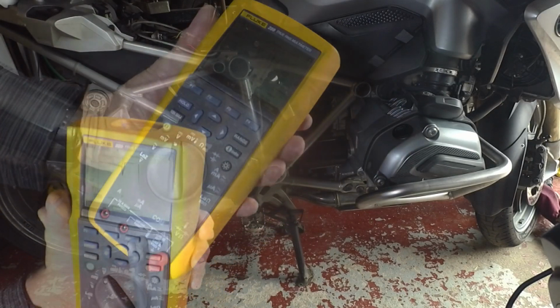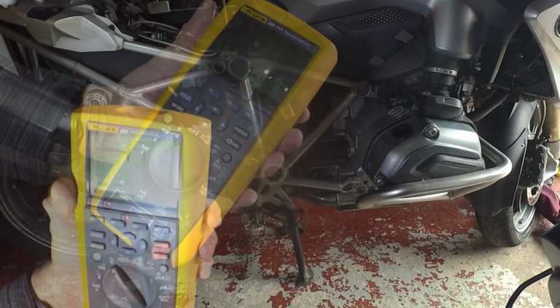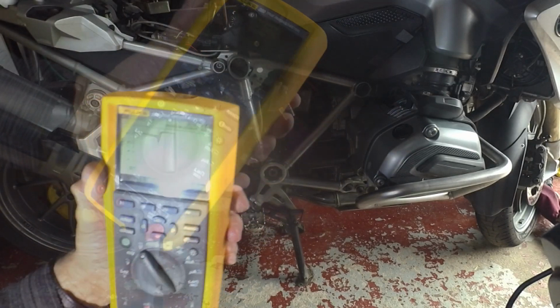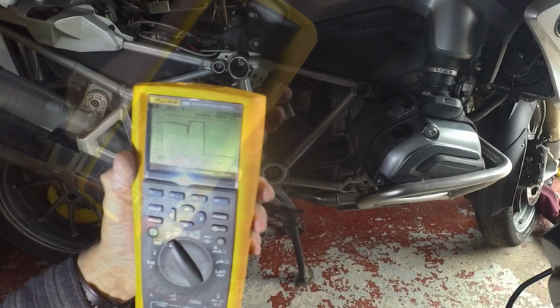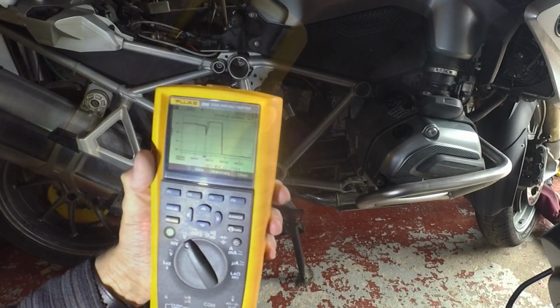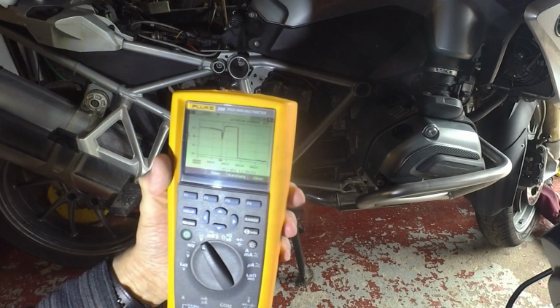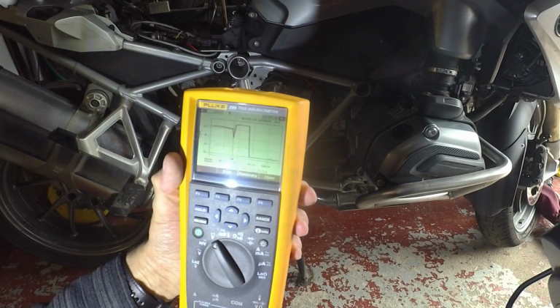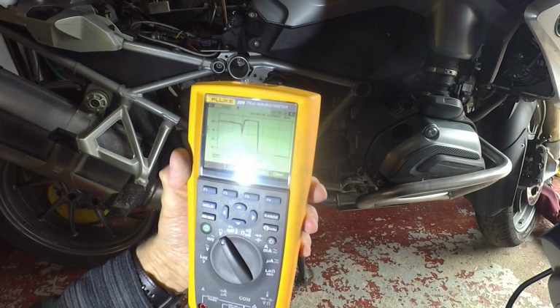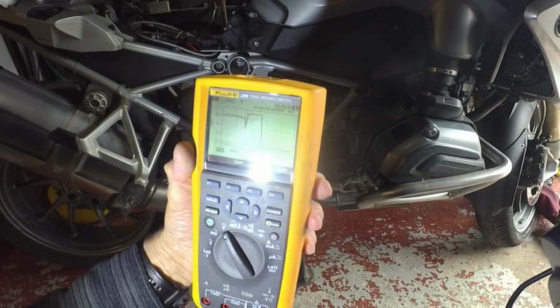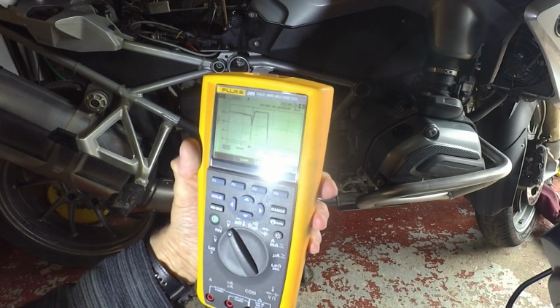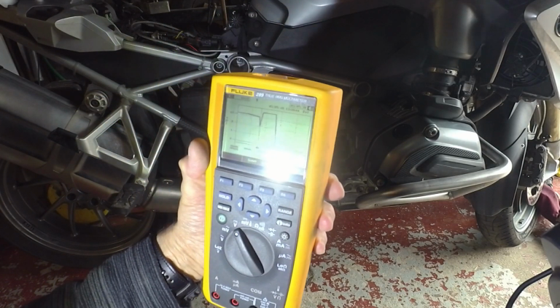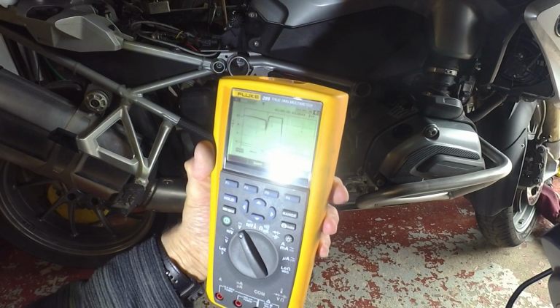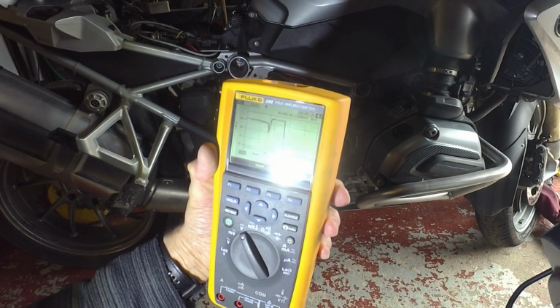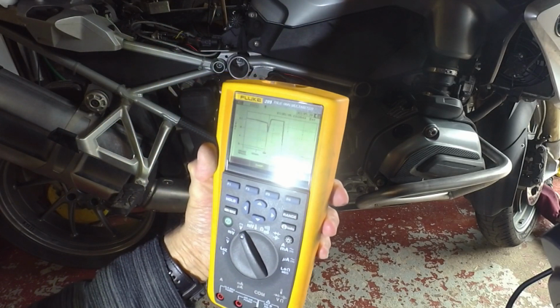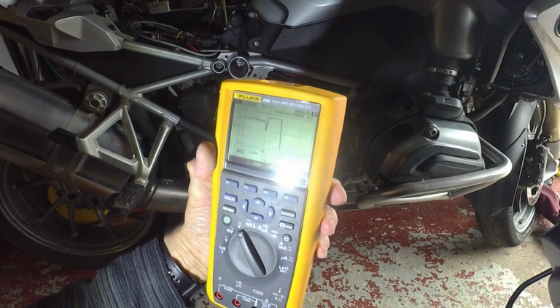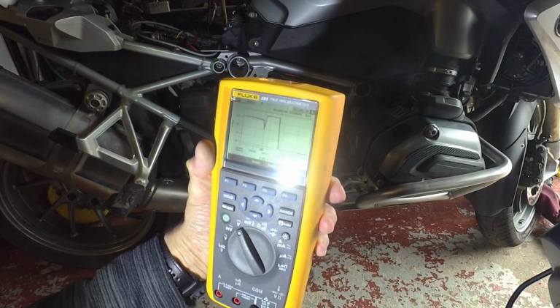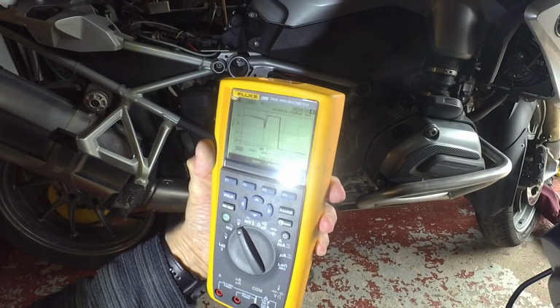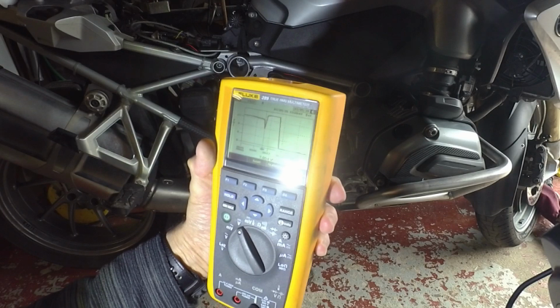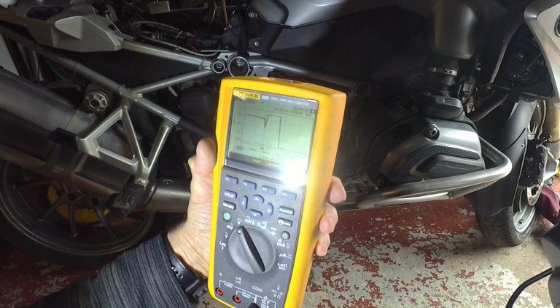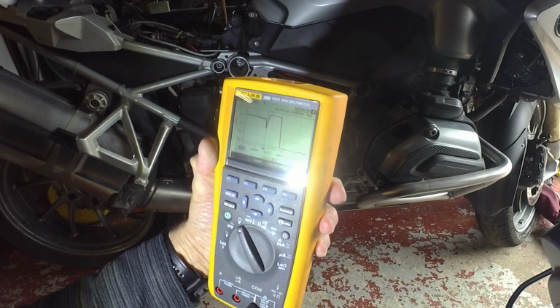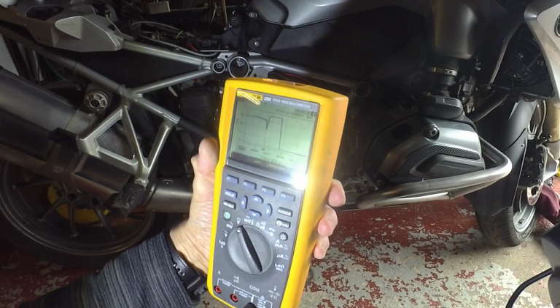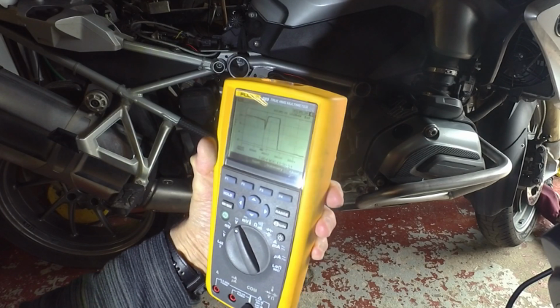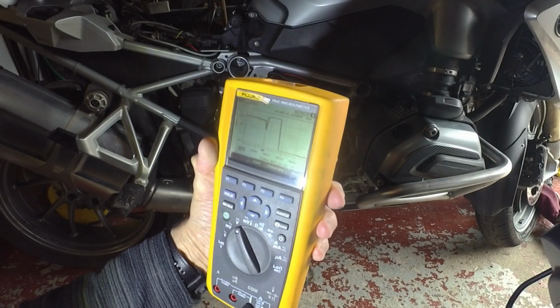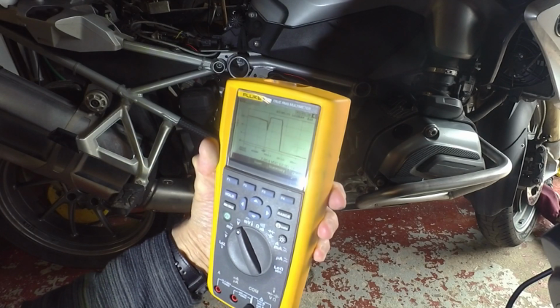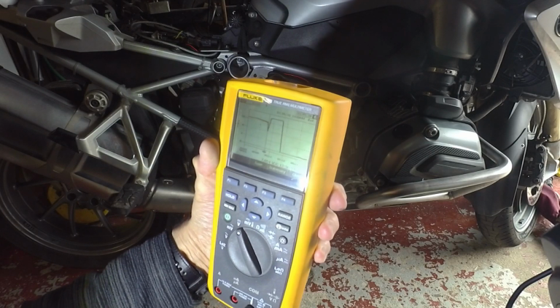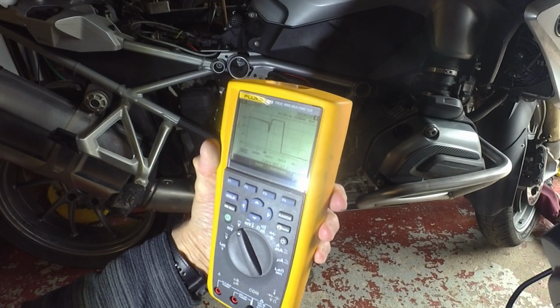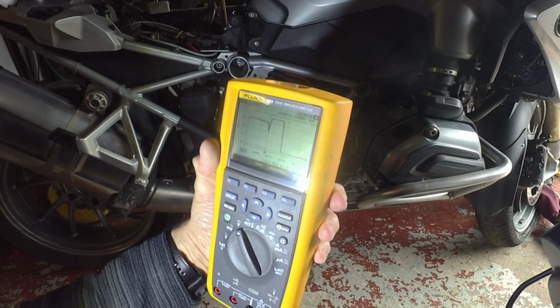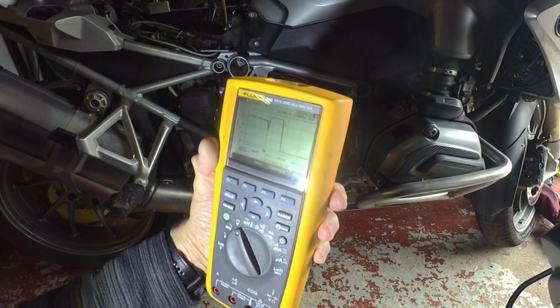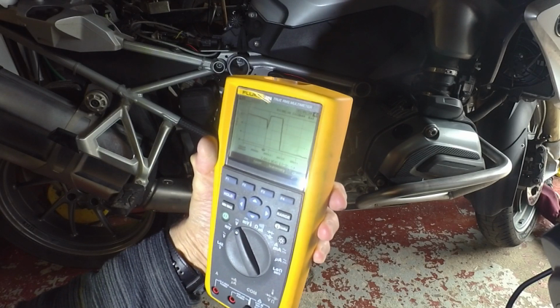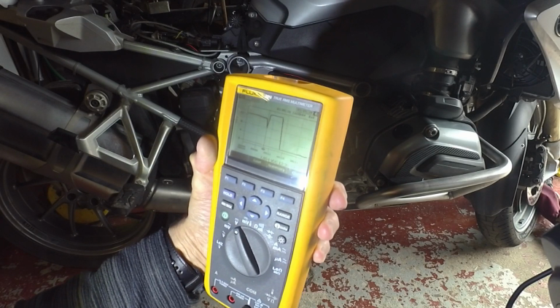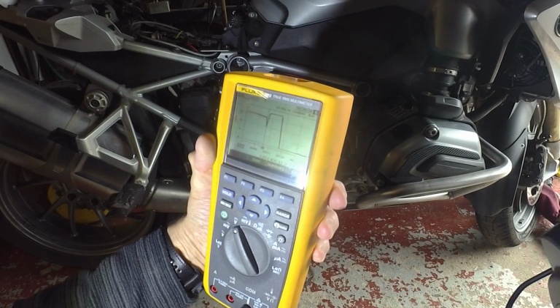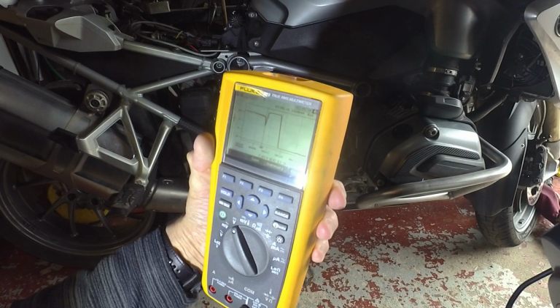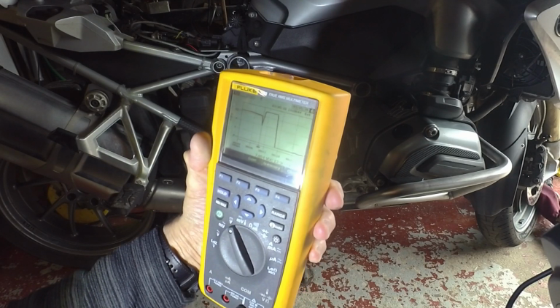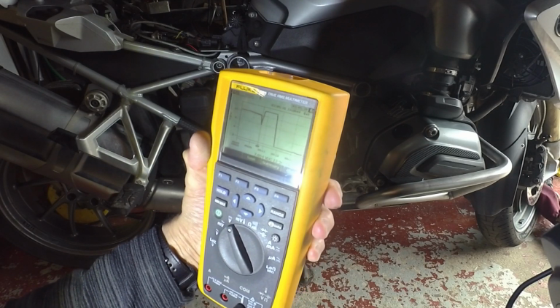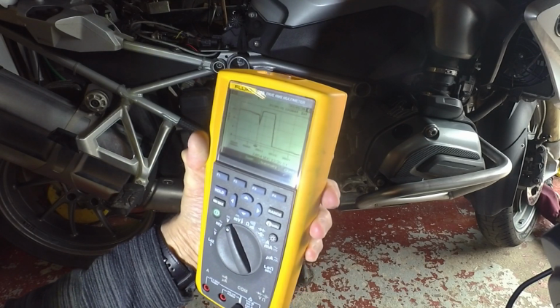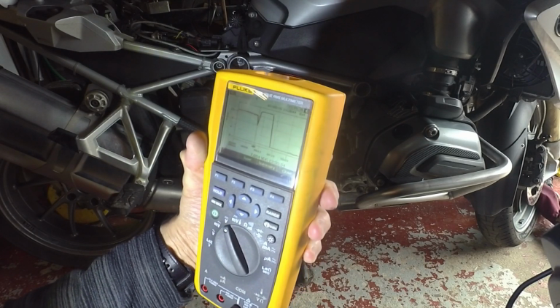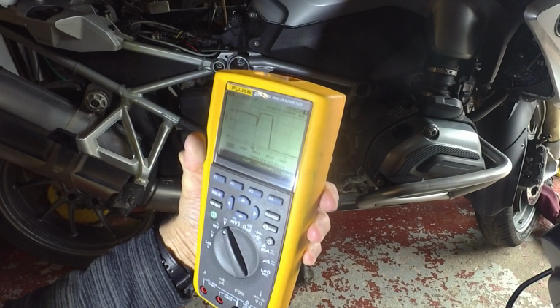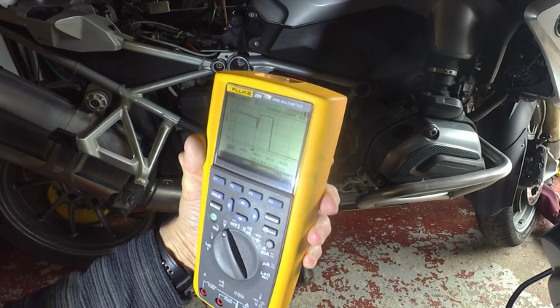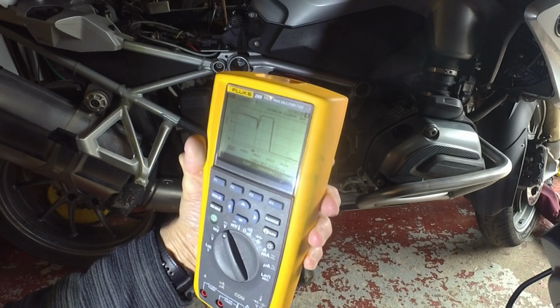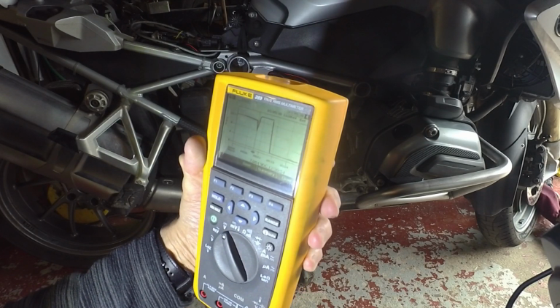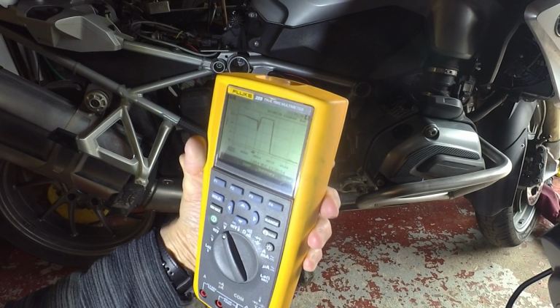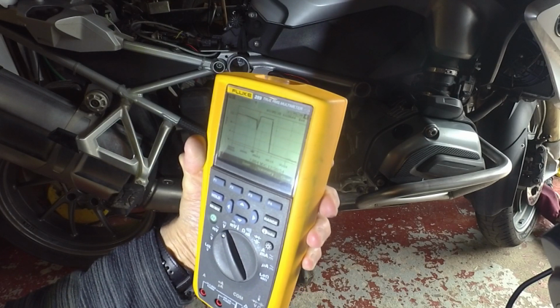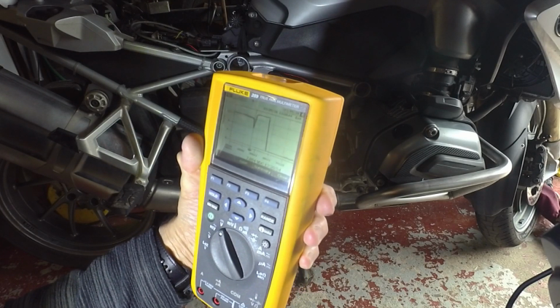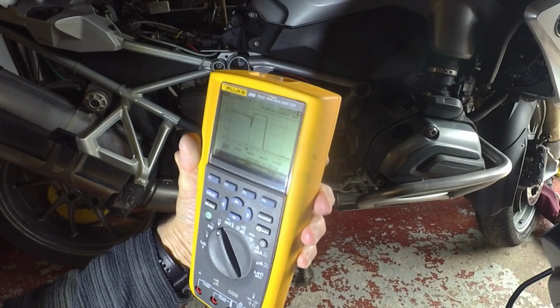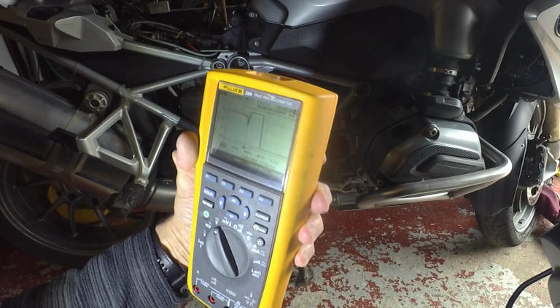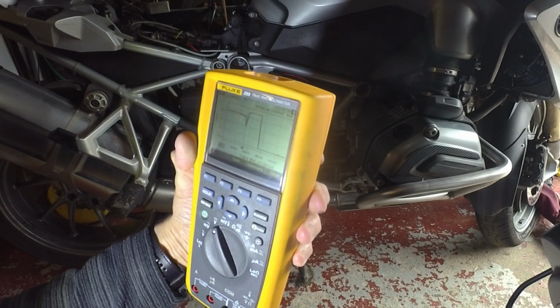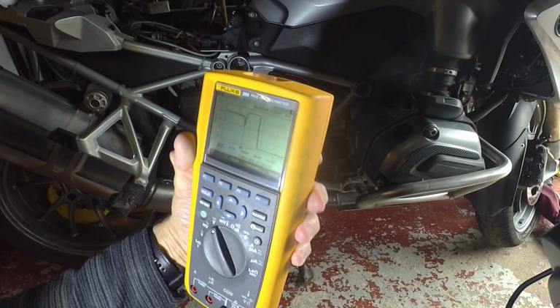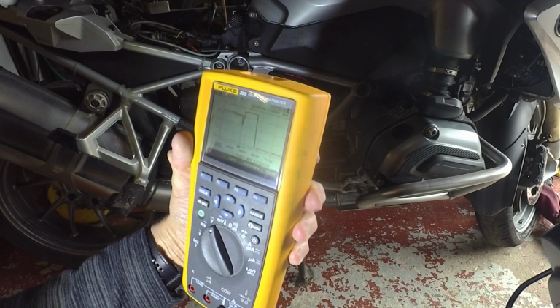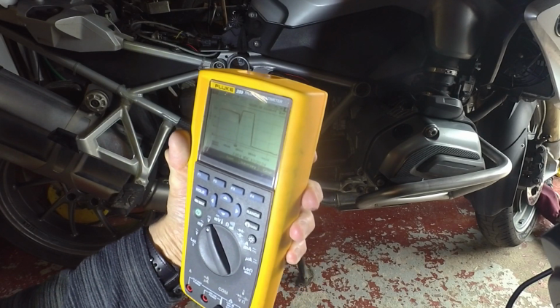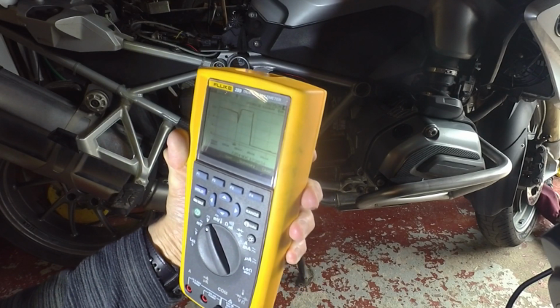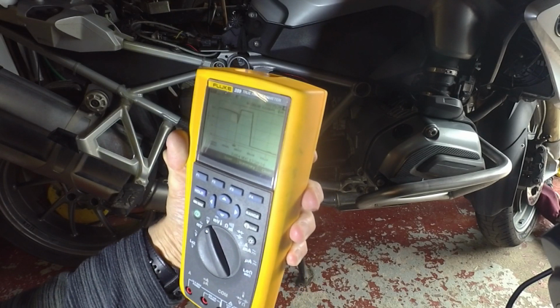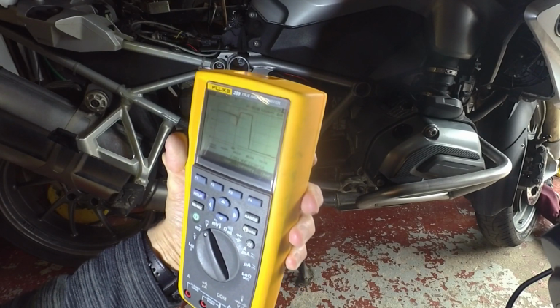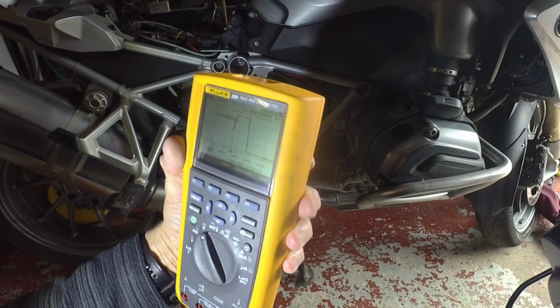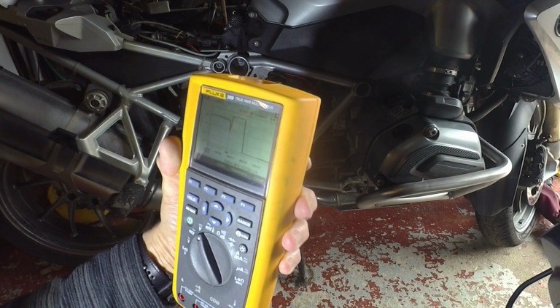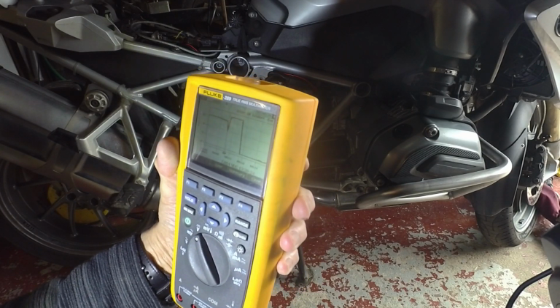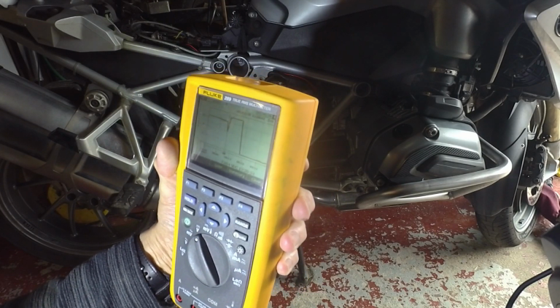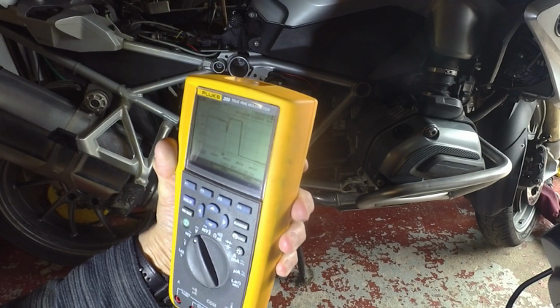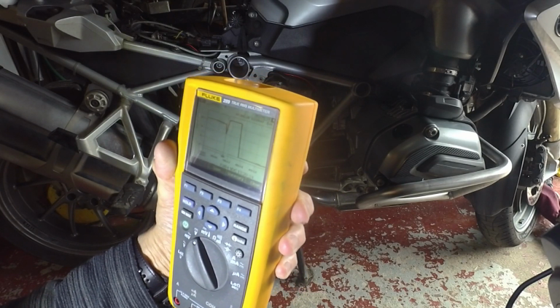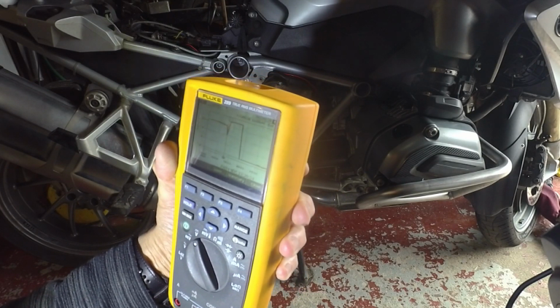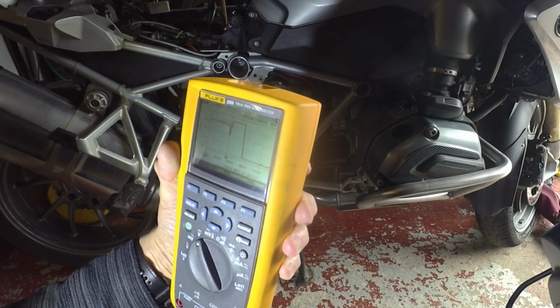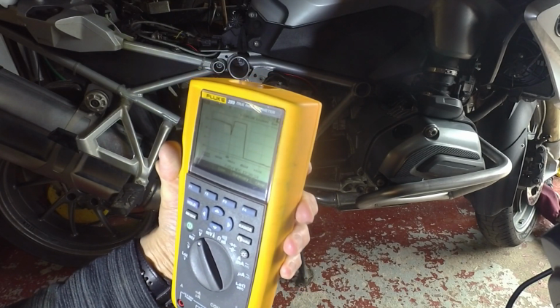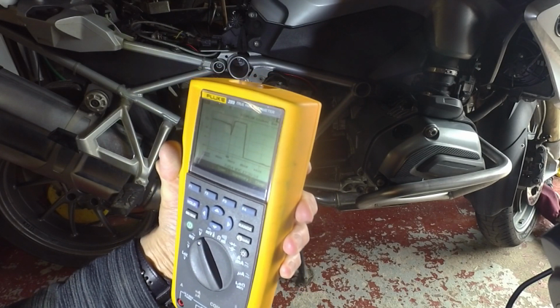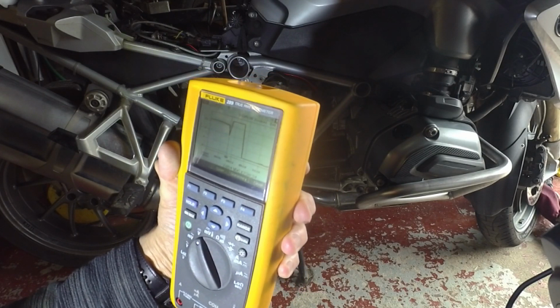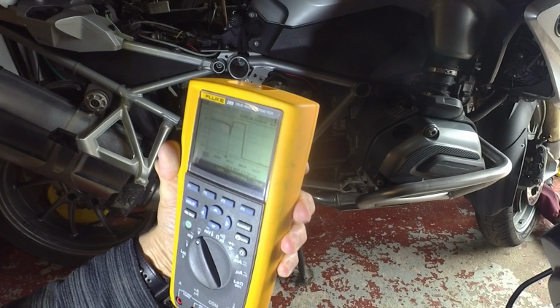Moving the cursor around, 7.95 volts is the minimum it's recorded.